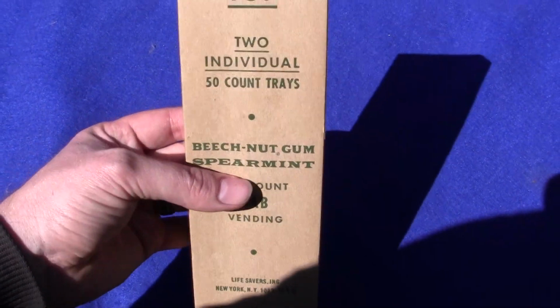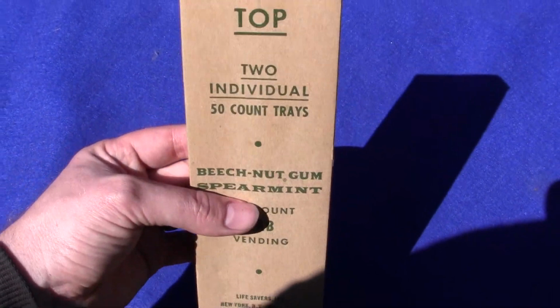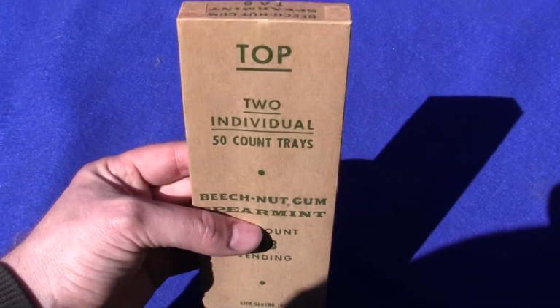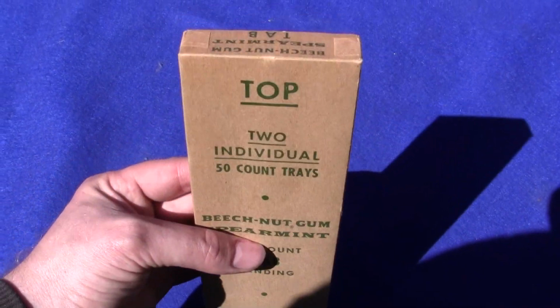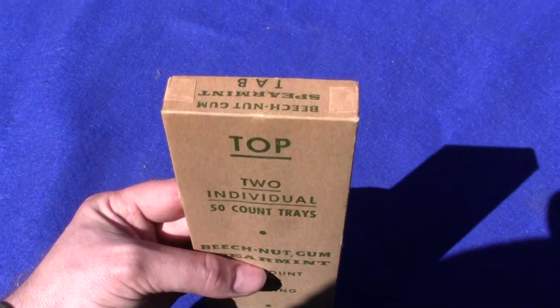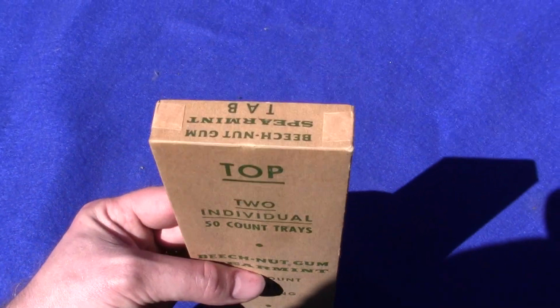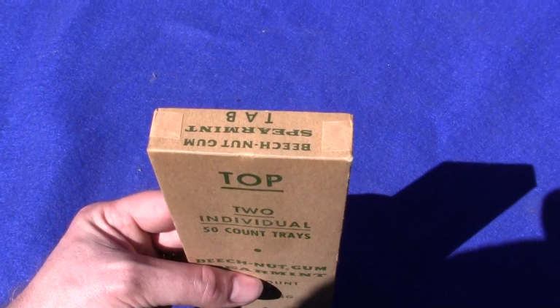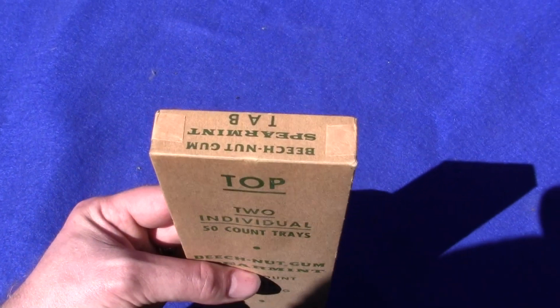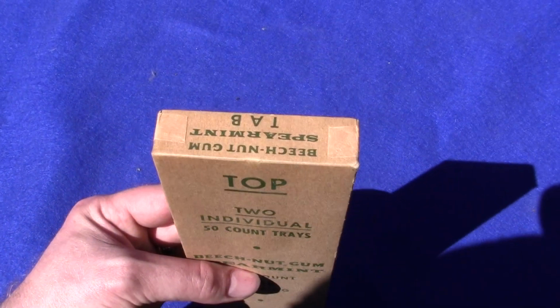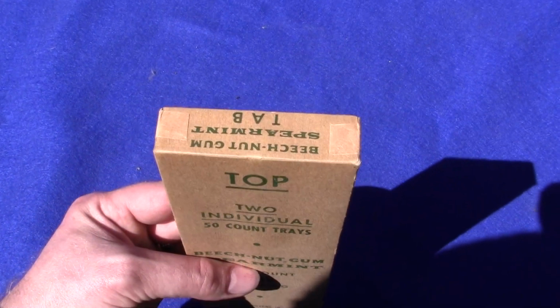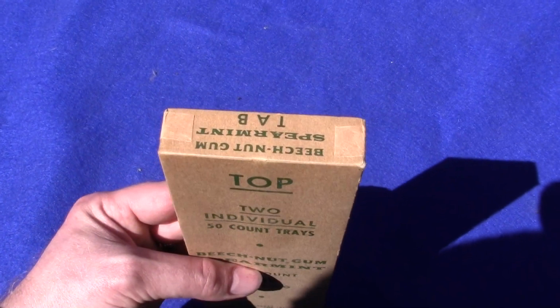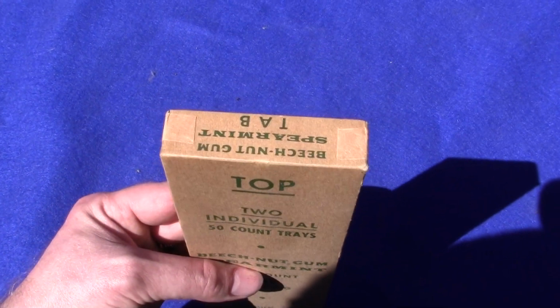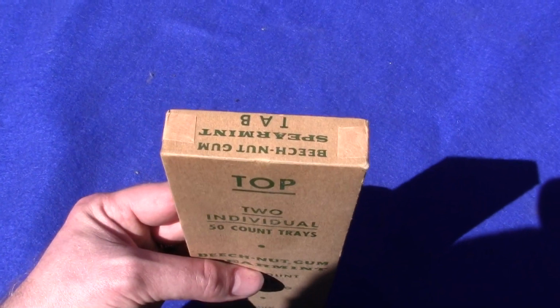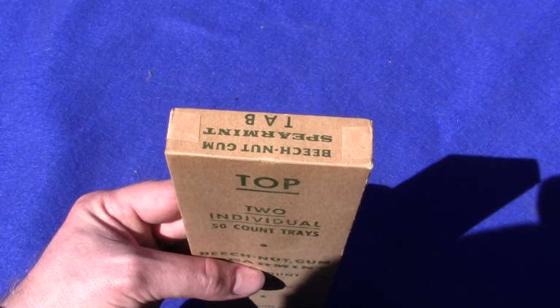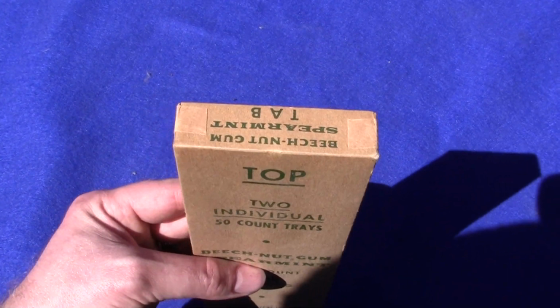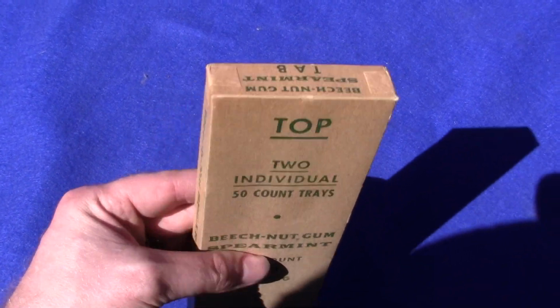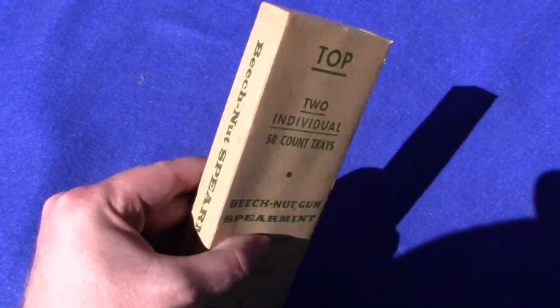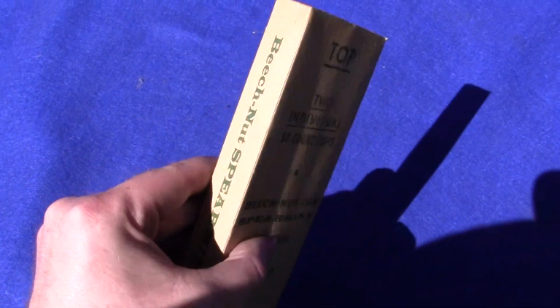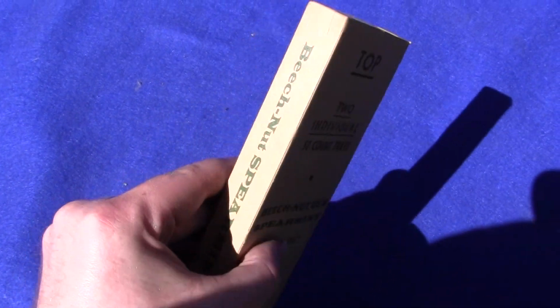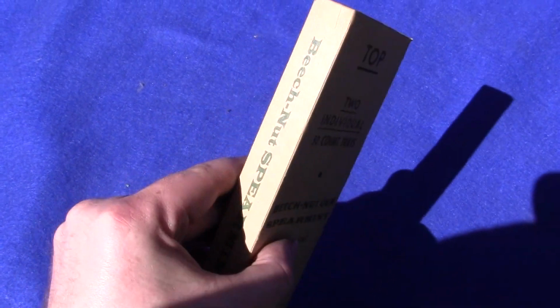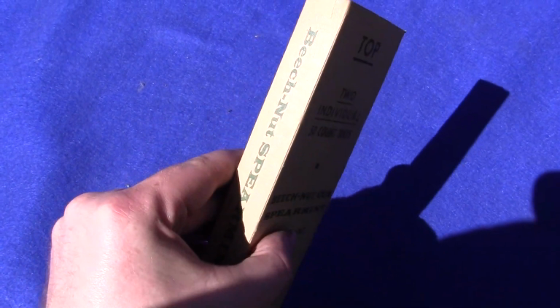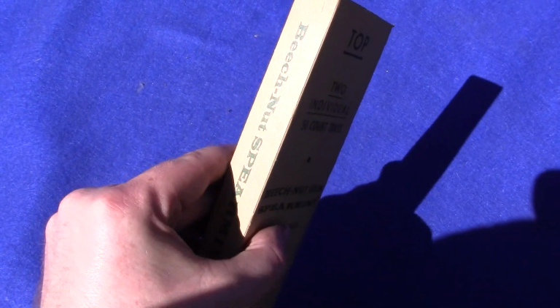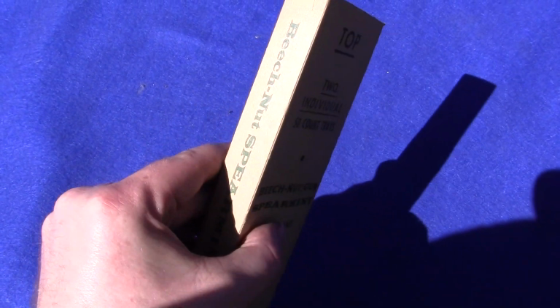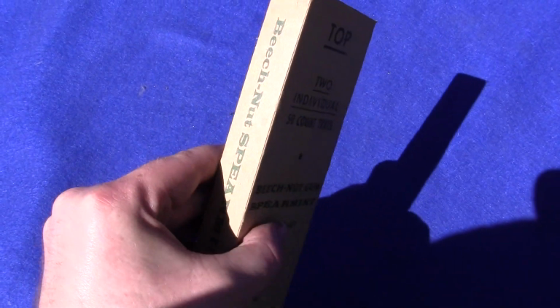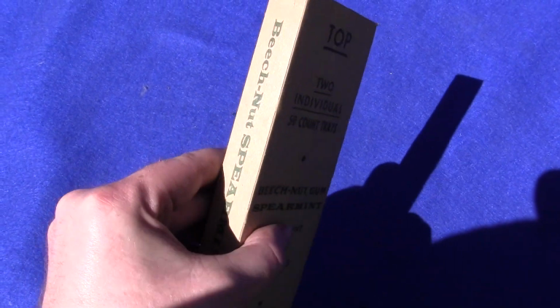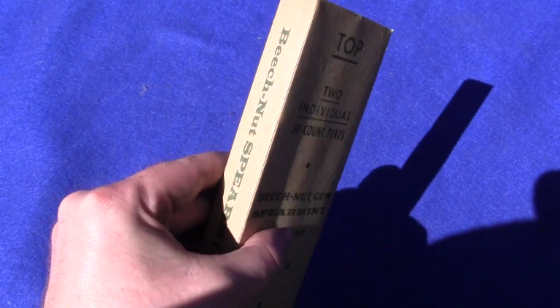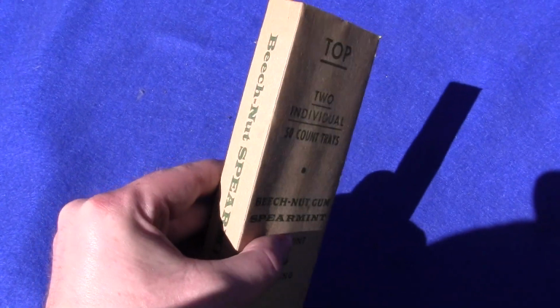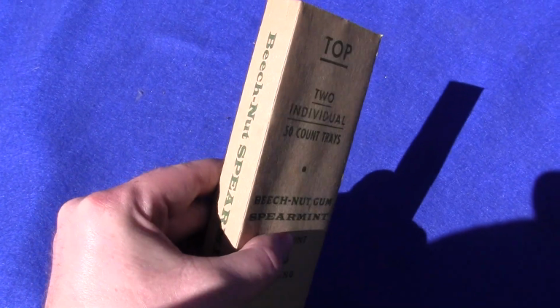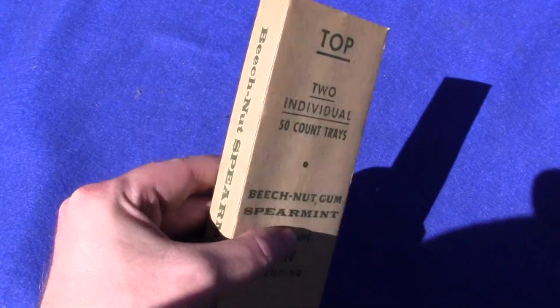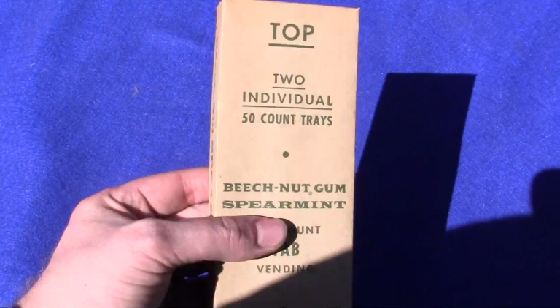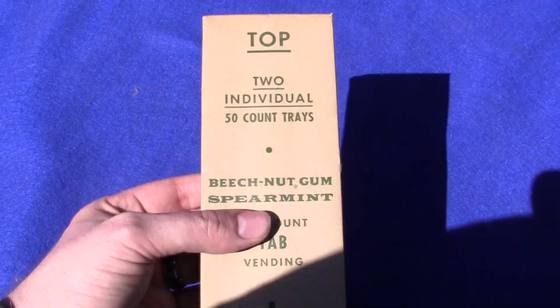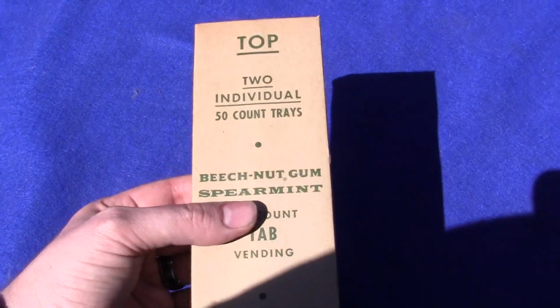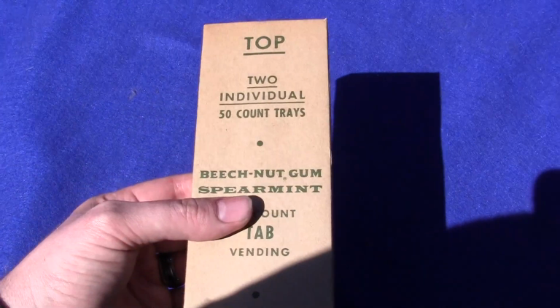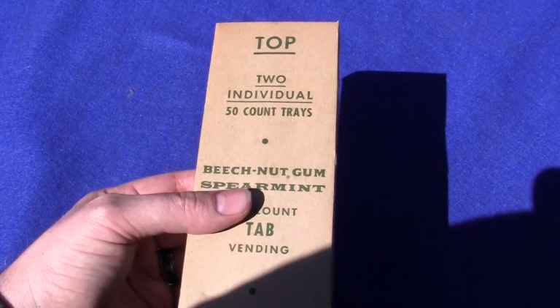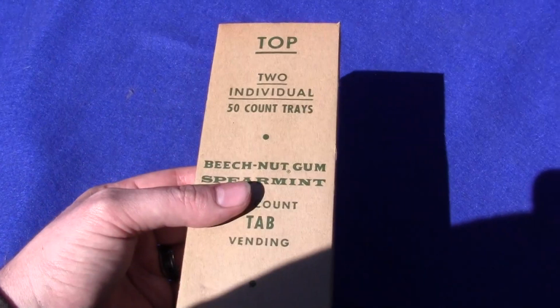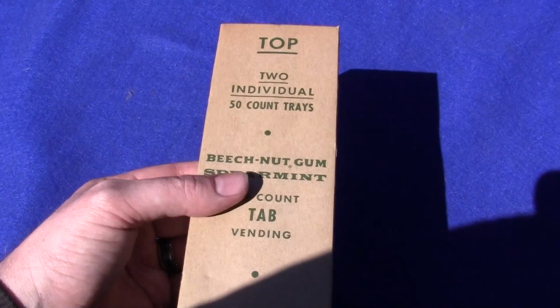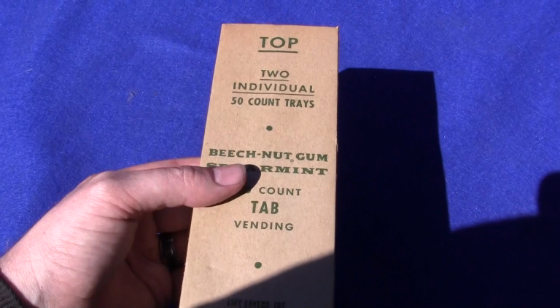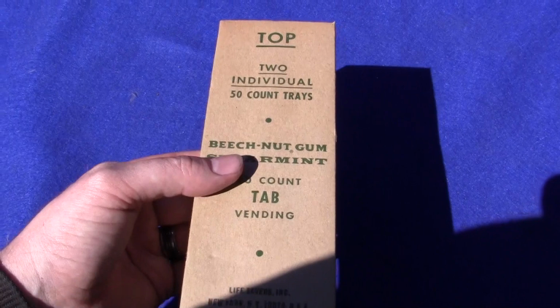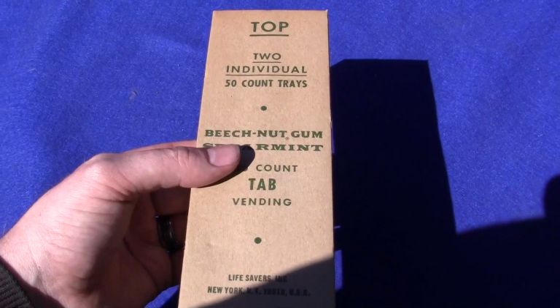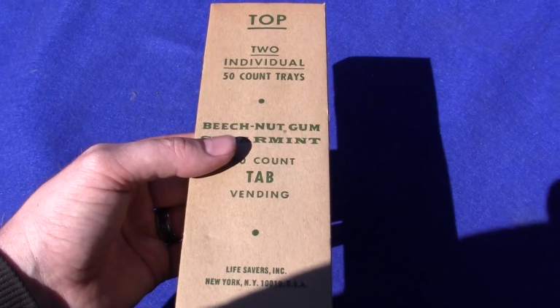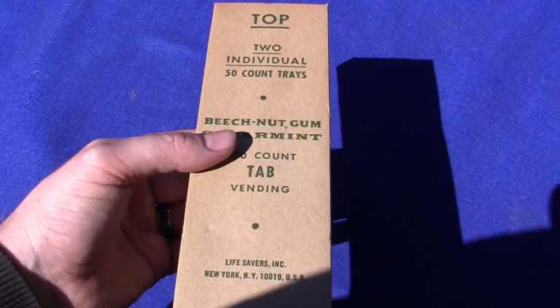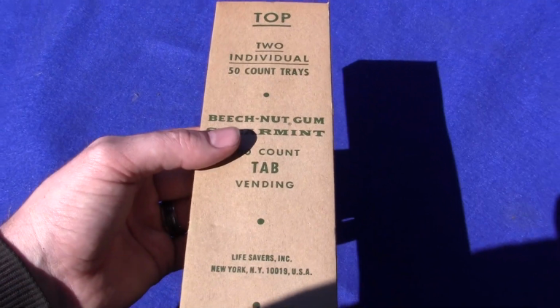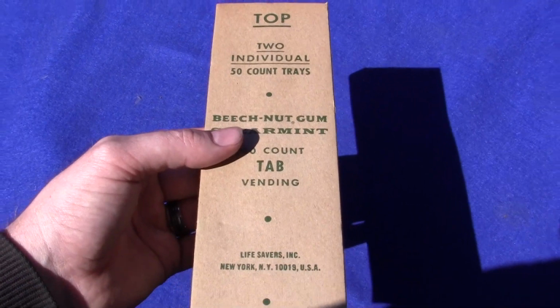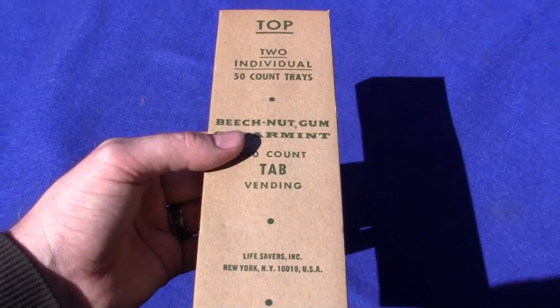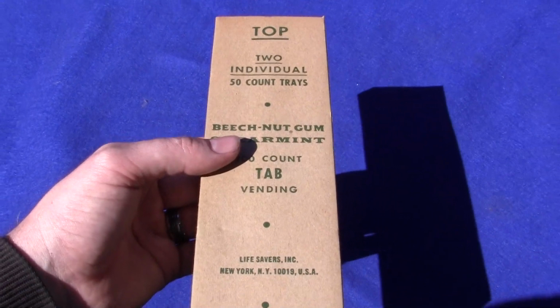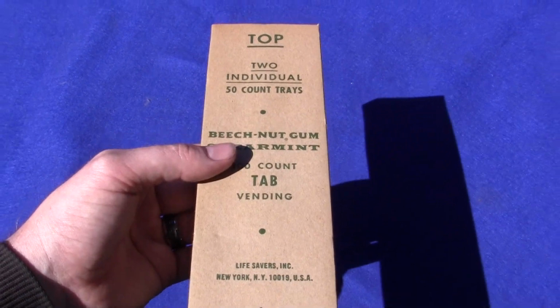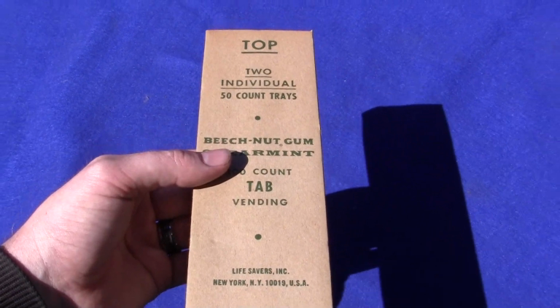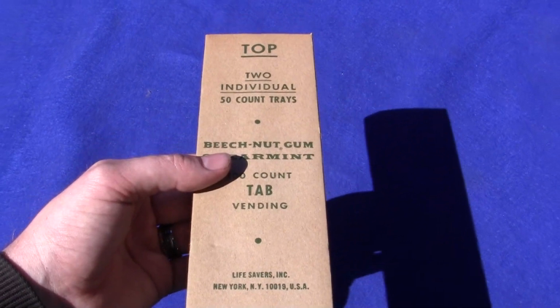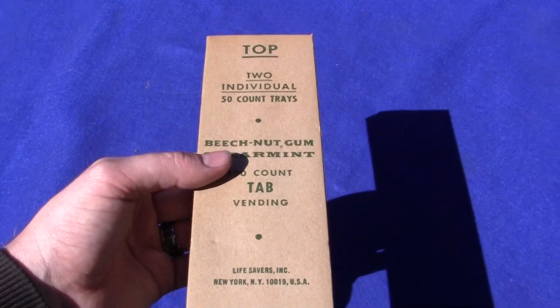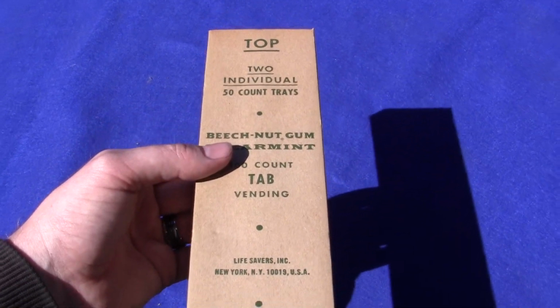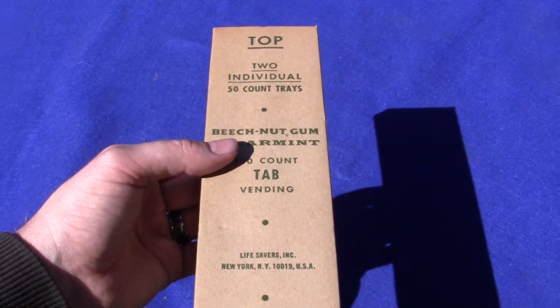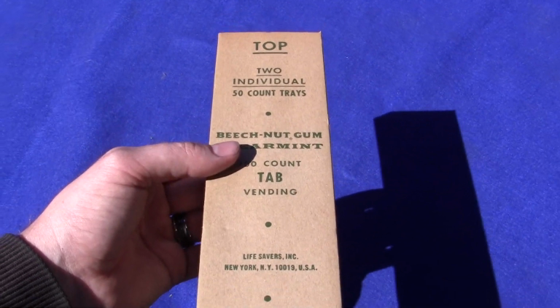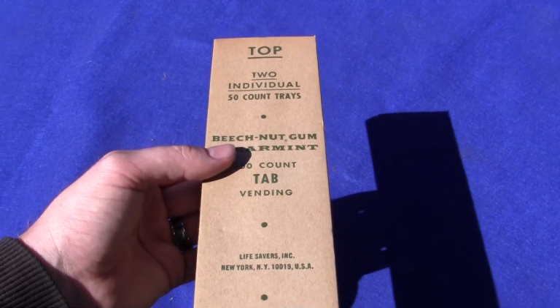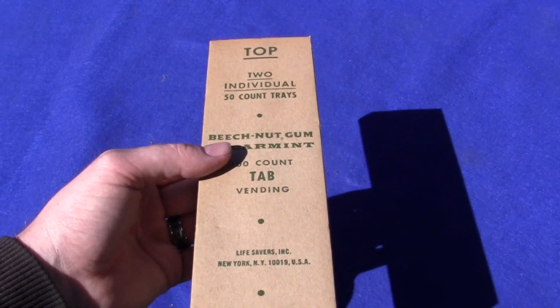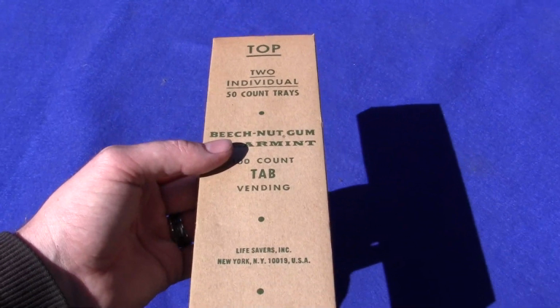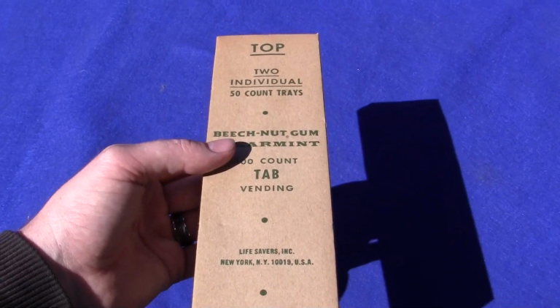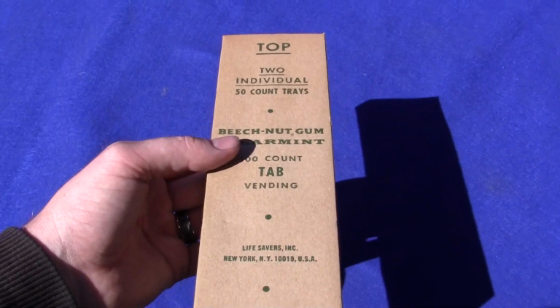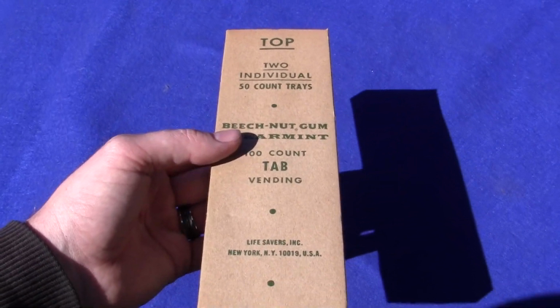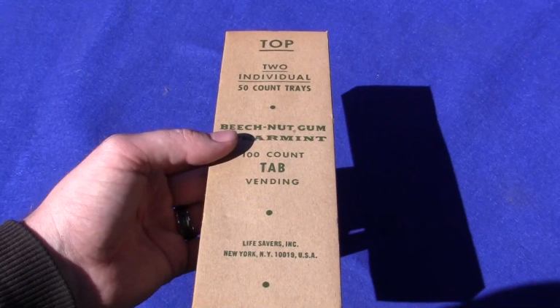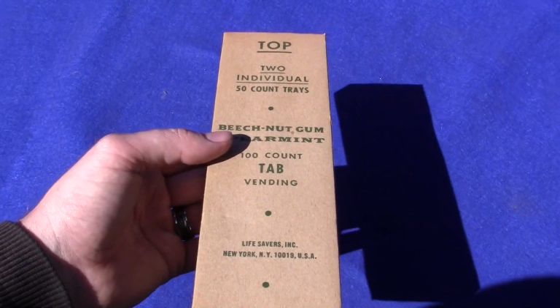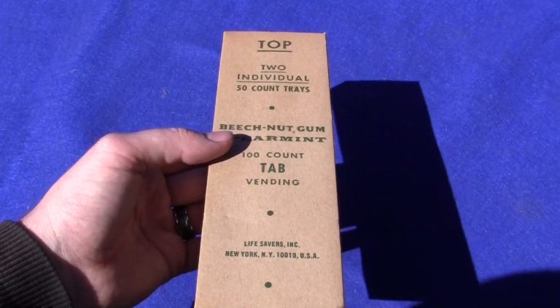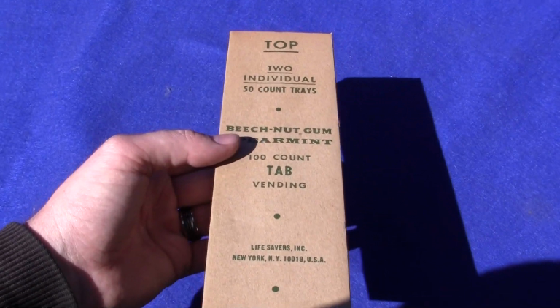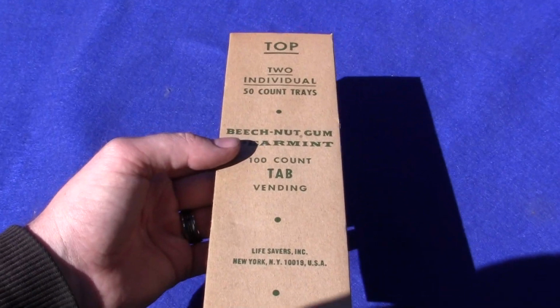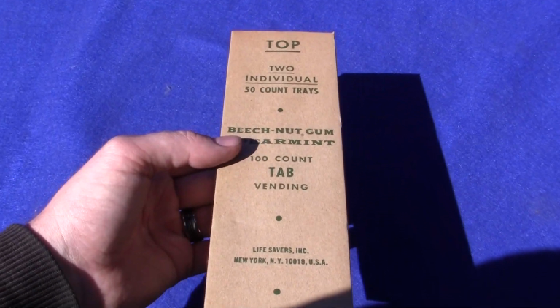If you have any questions or comments, please give us a call or message us. These will fit the Short Case Pulver Gum Machines. Thank you.